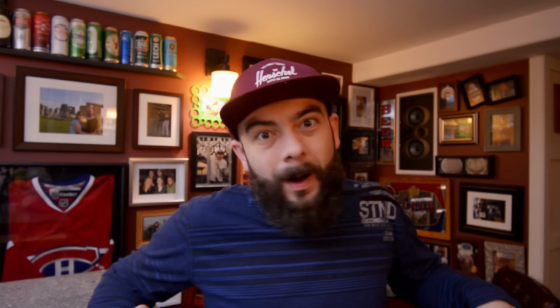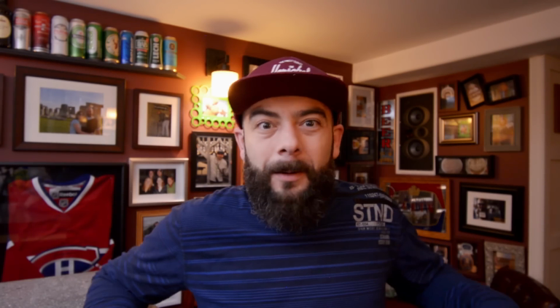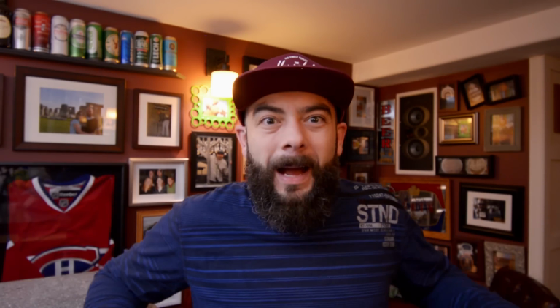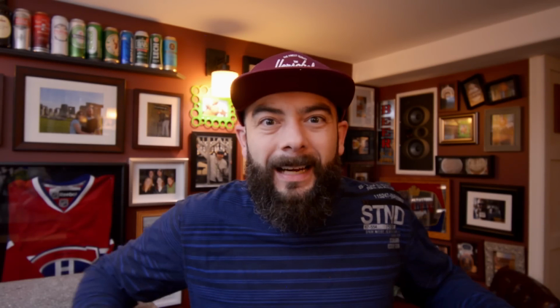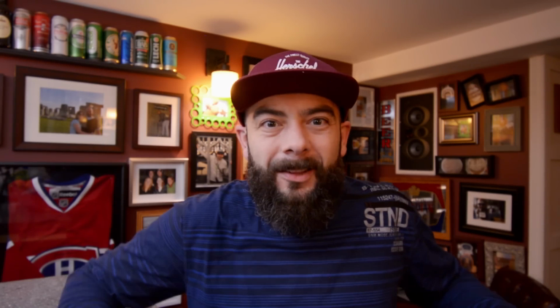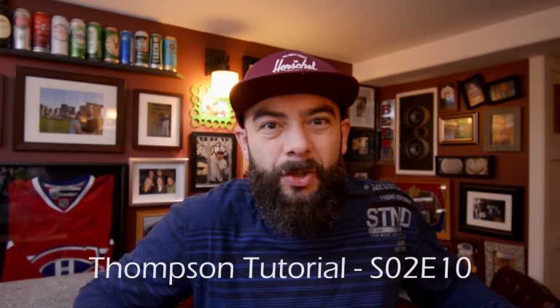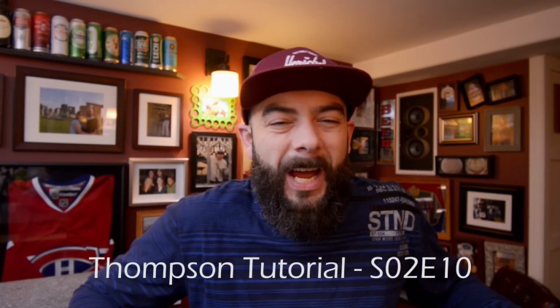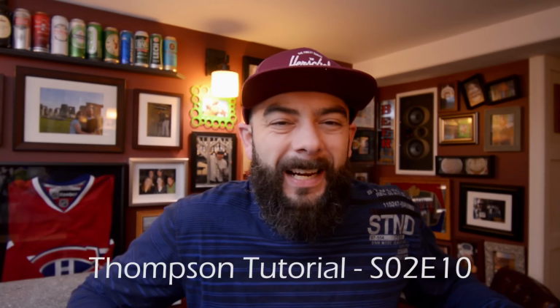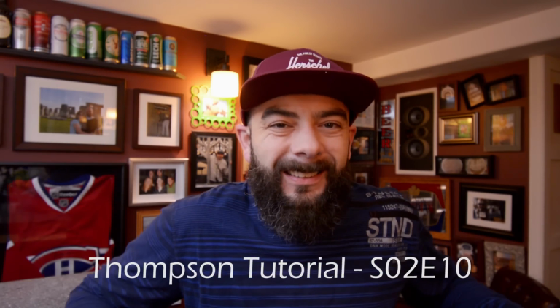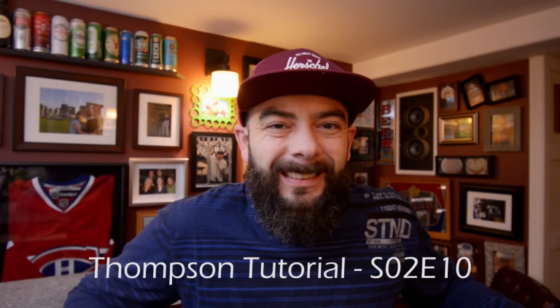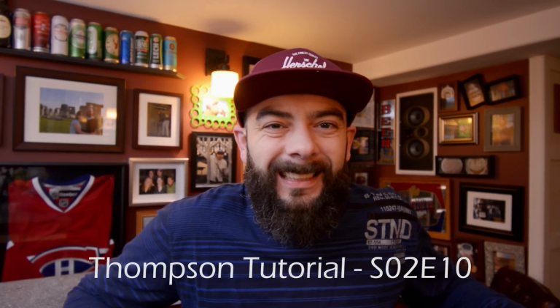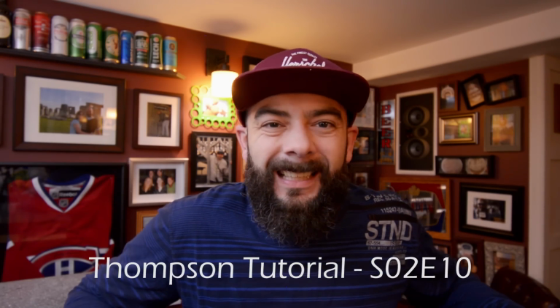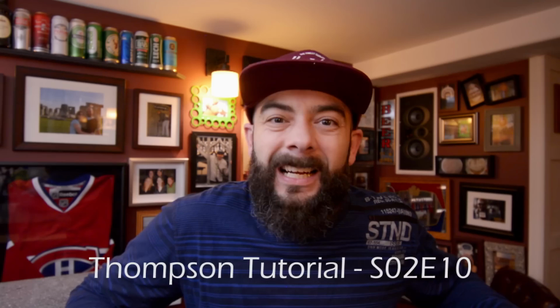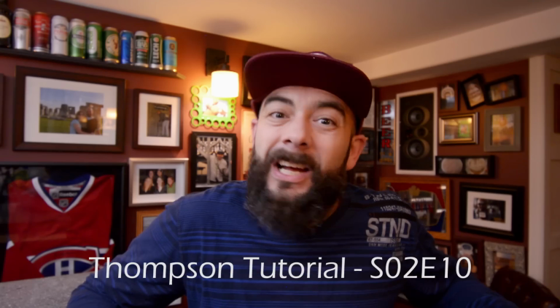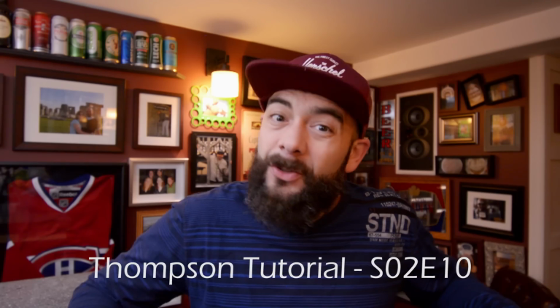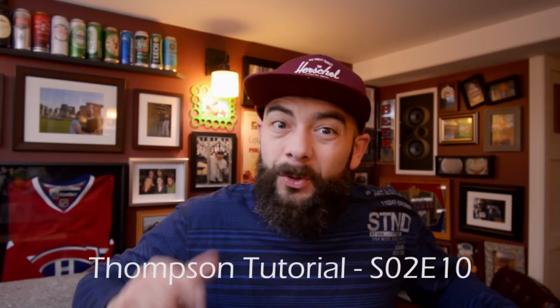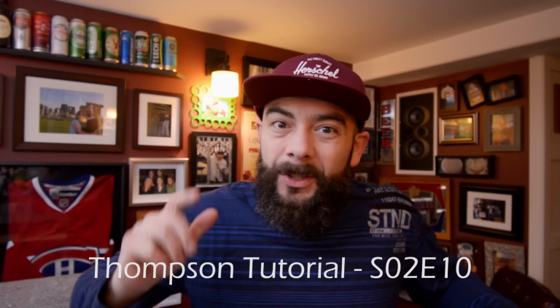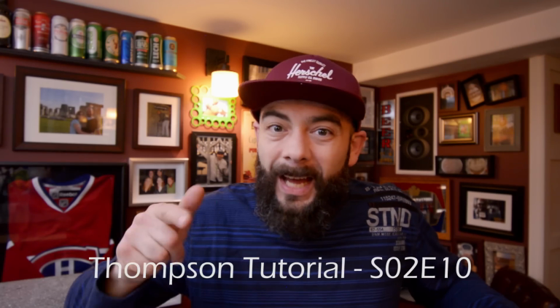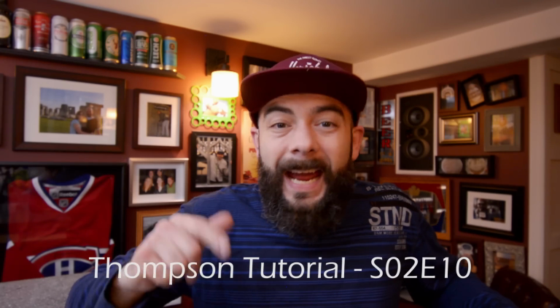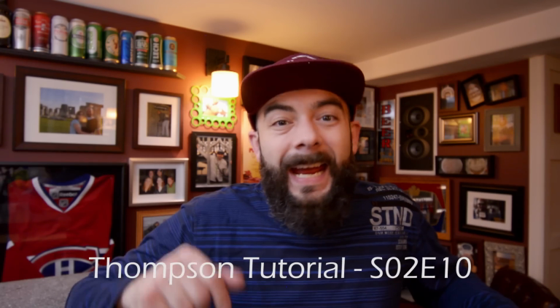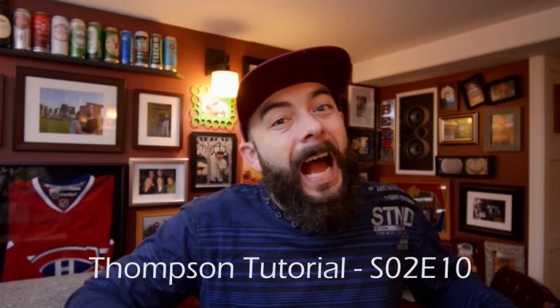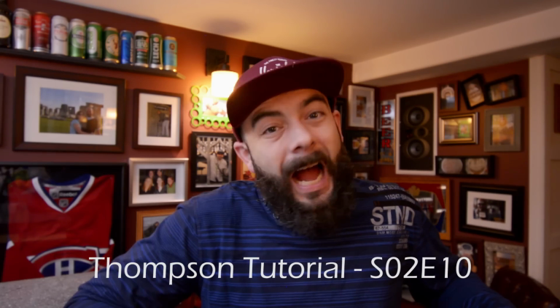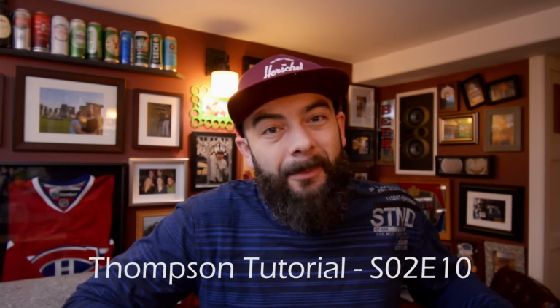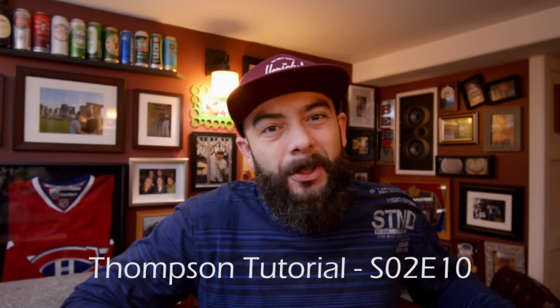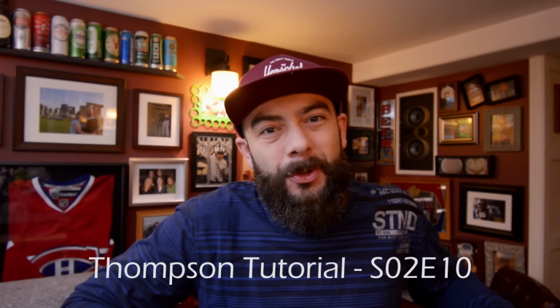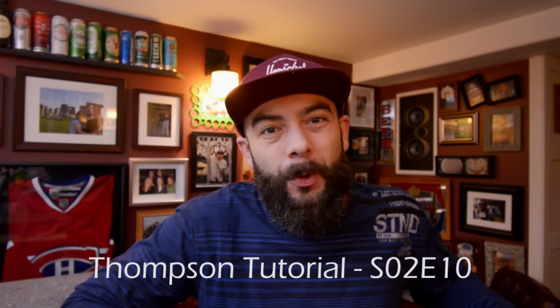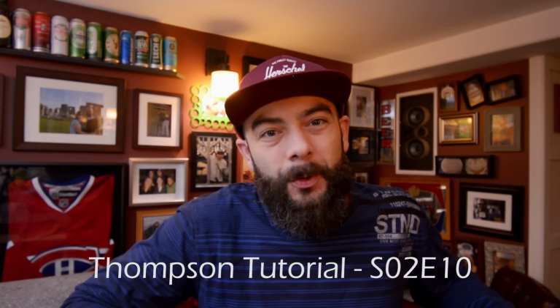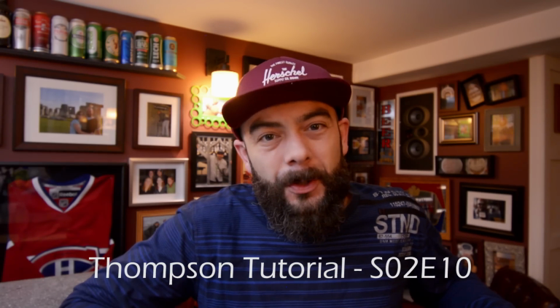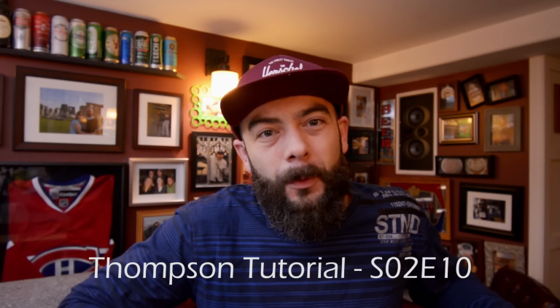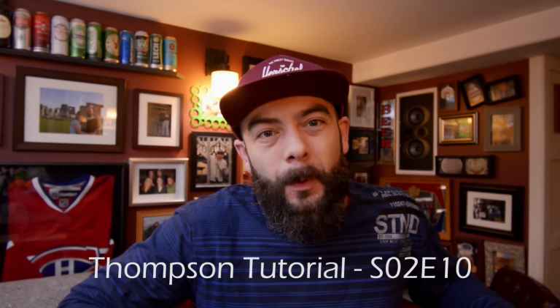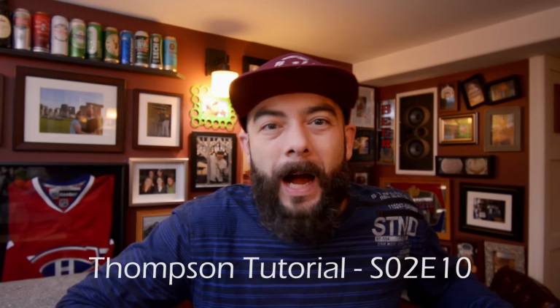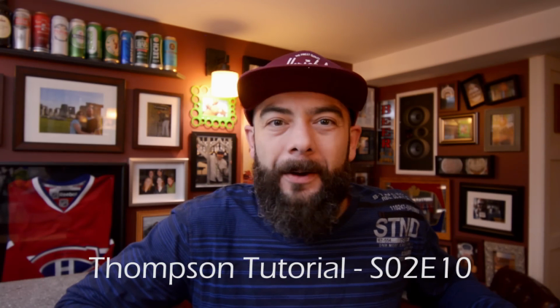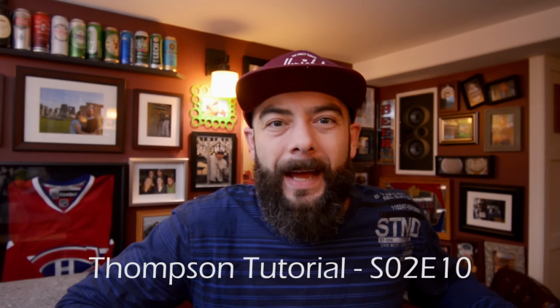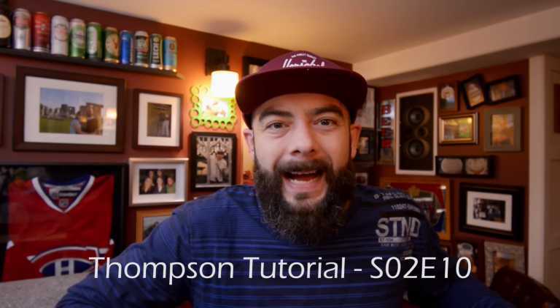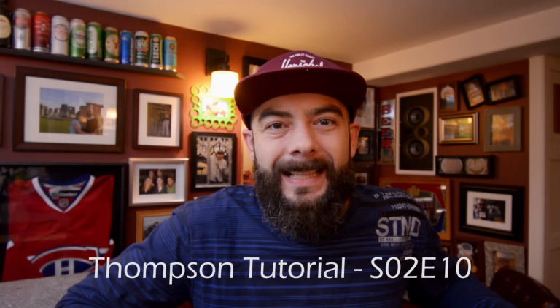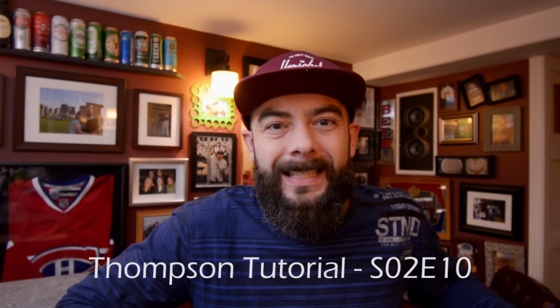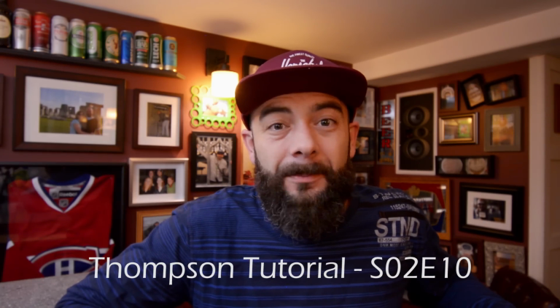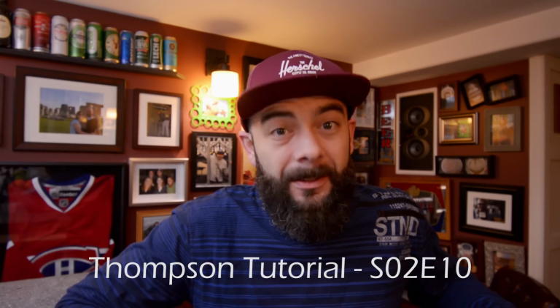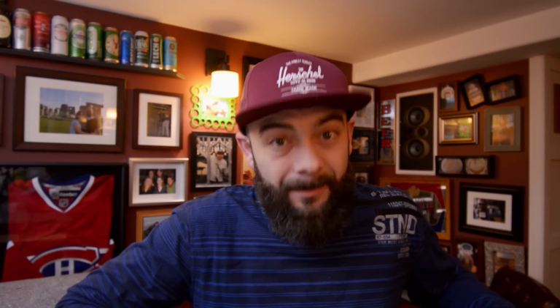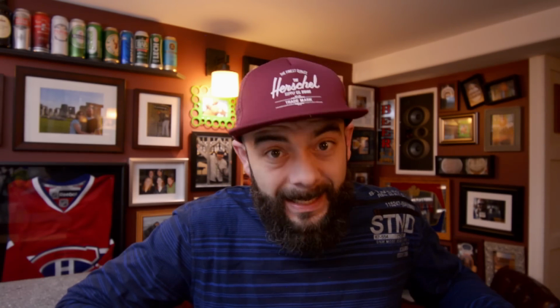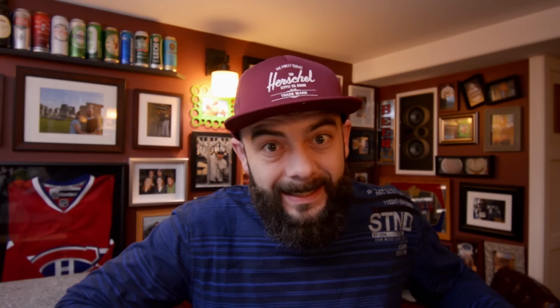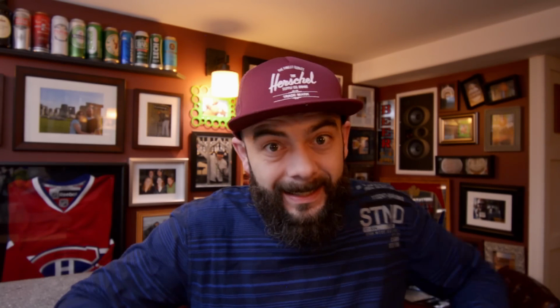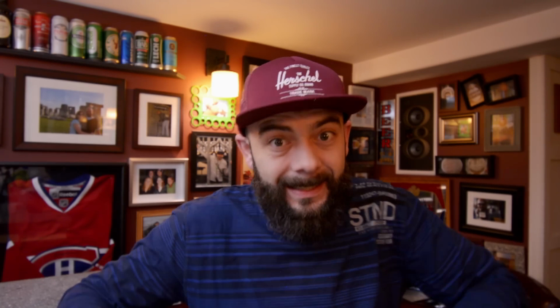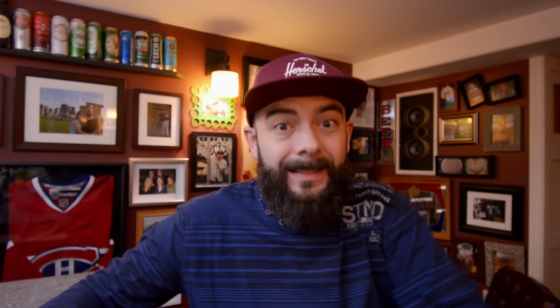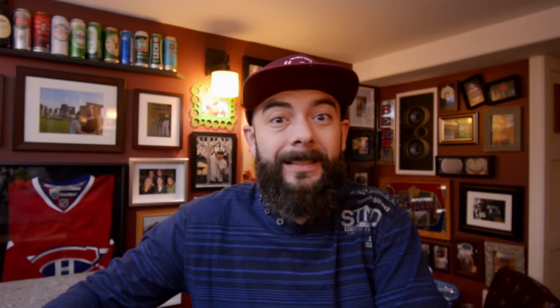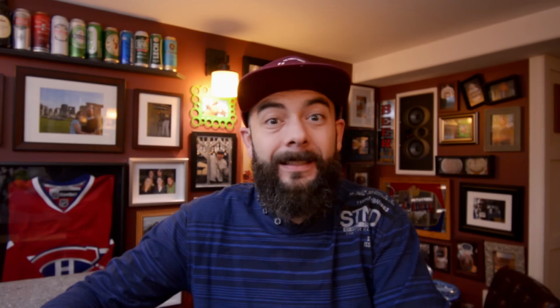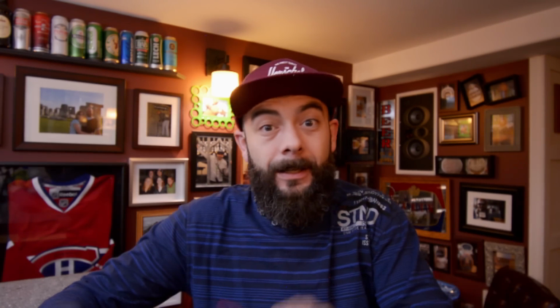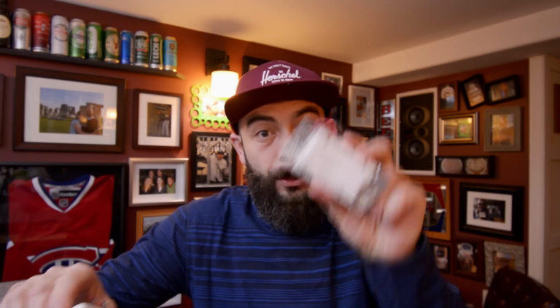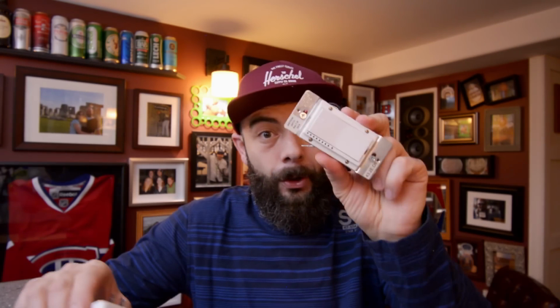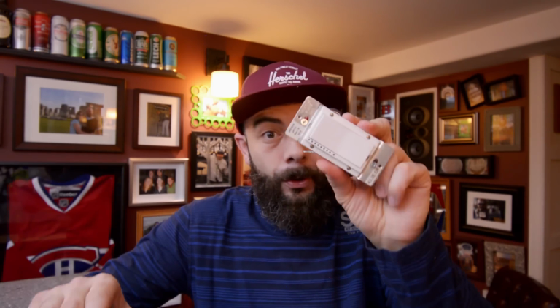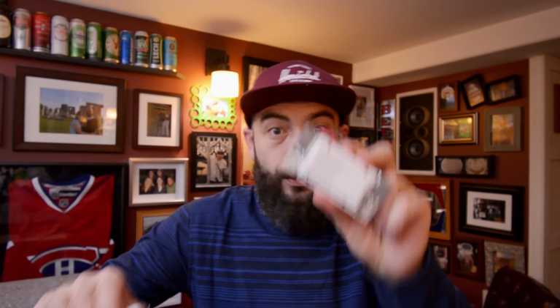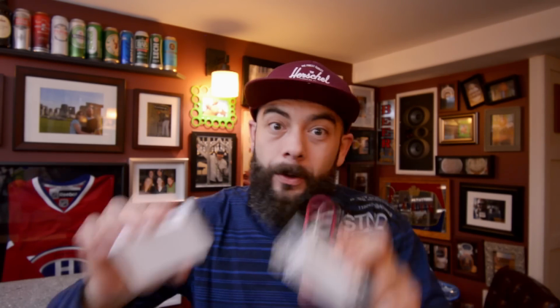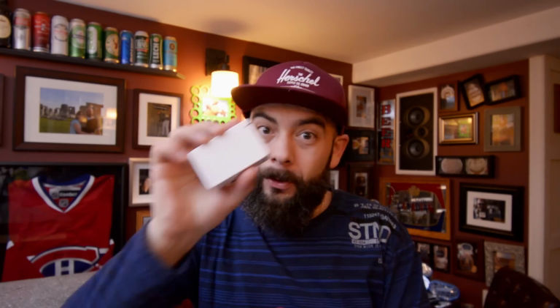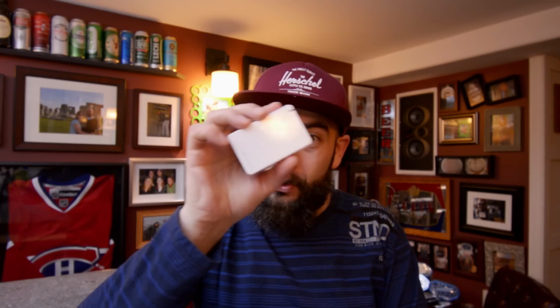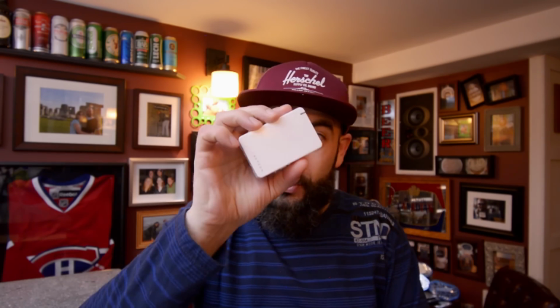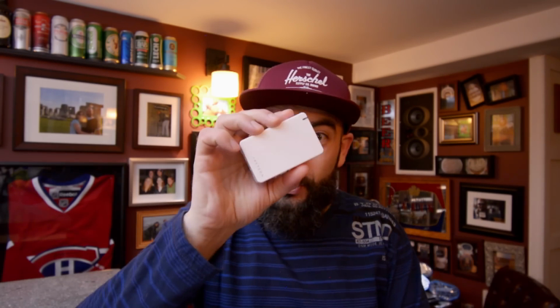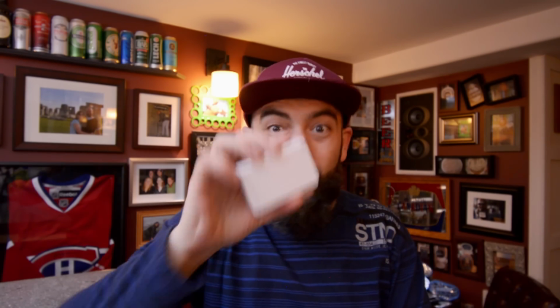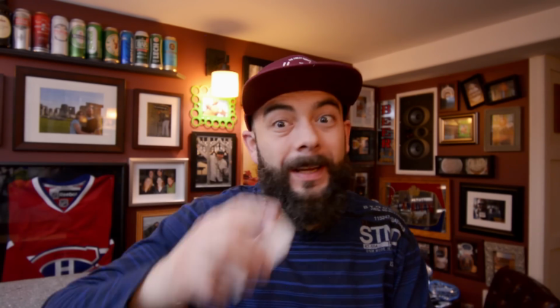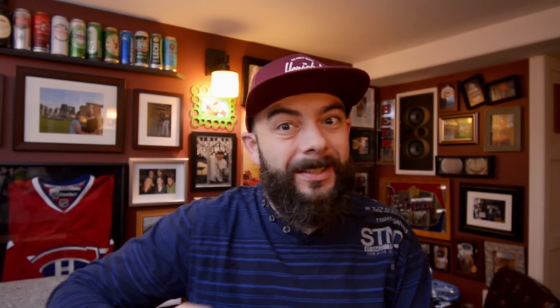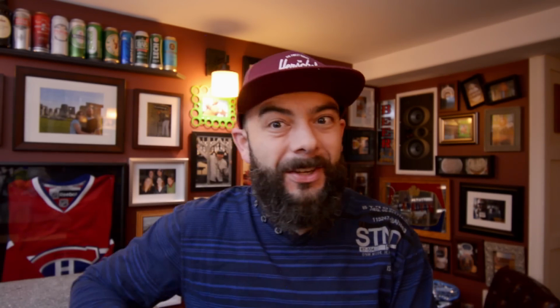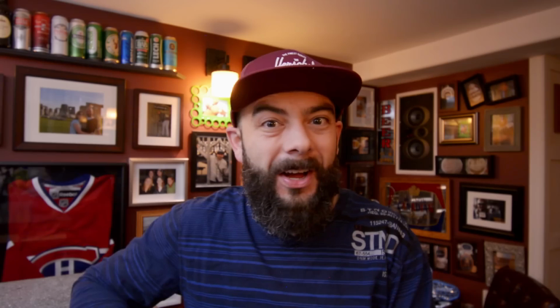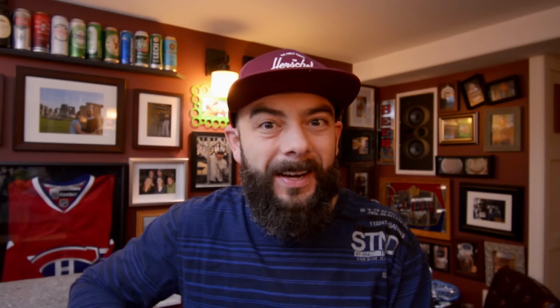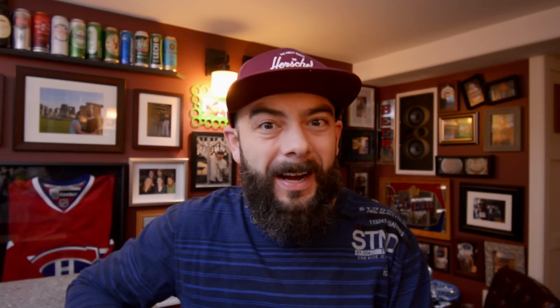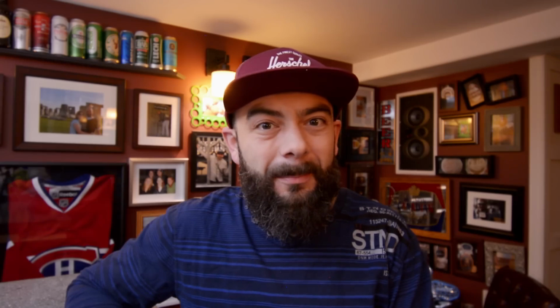Welcome back to the channel. Today I'm going to show you how to add some devices to your Insteon Hub.